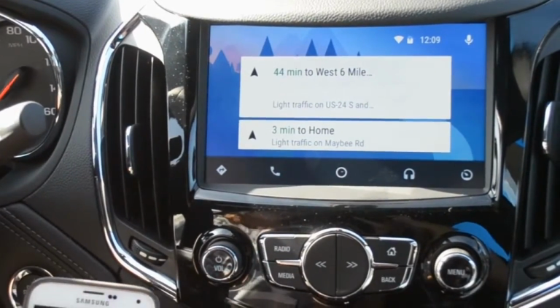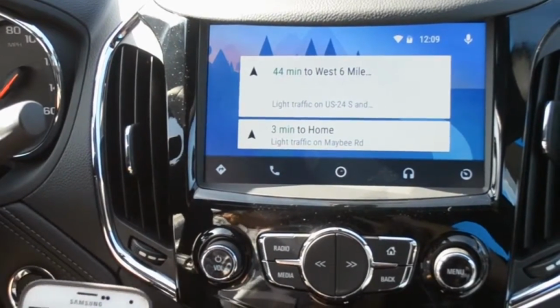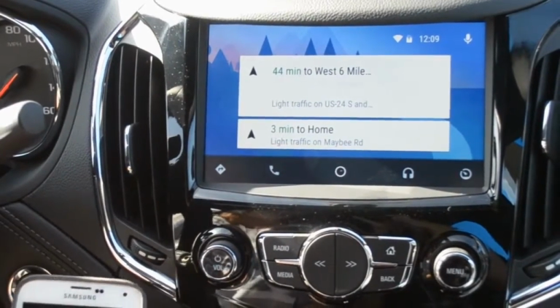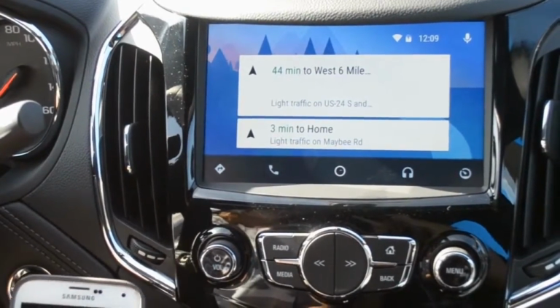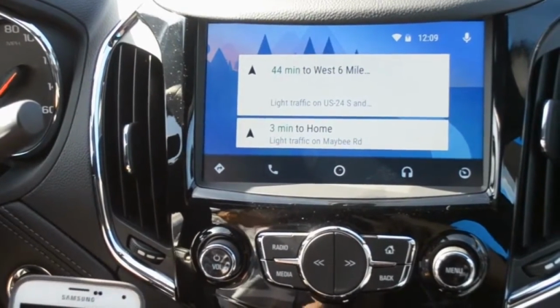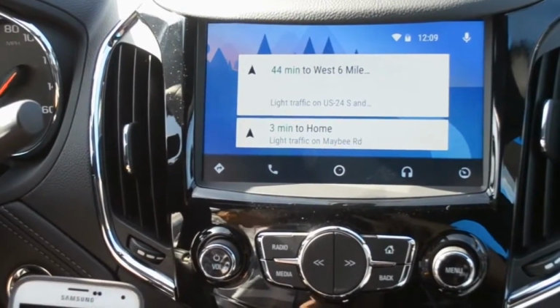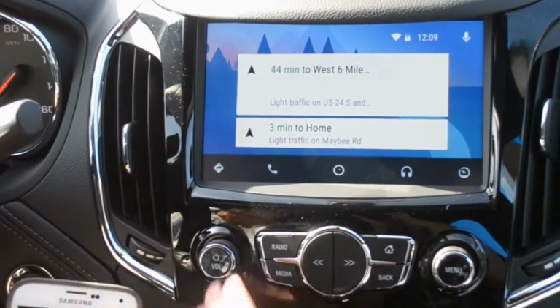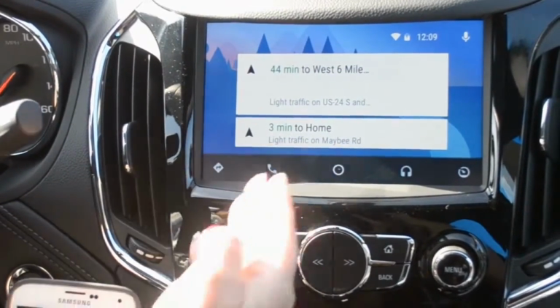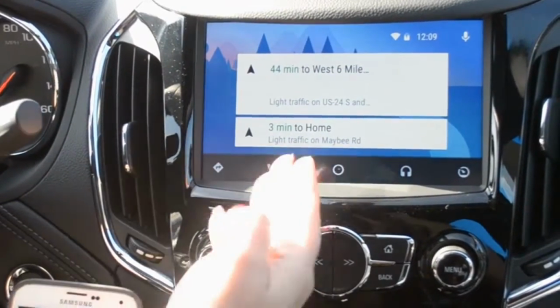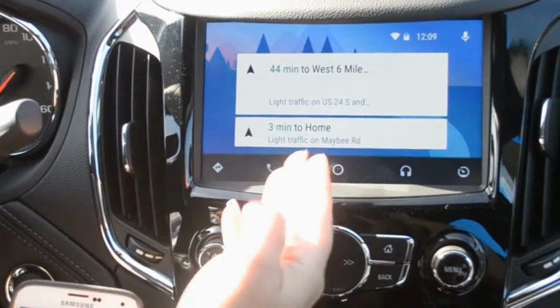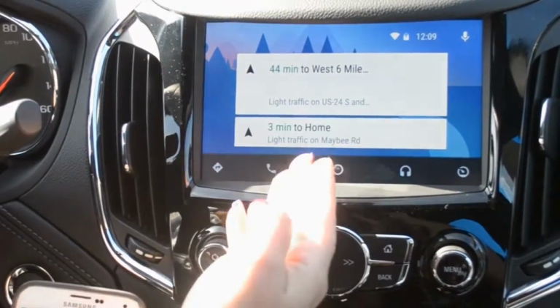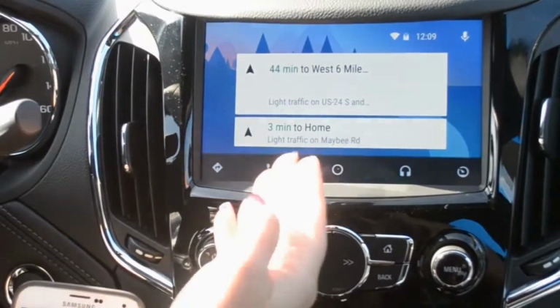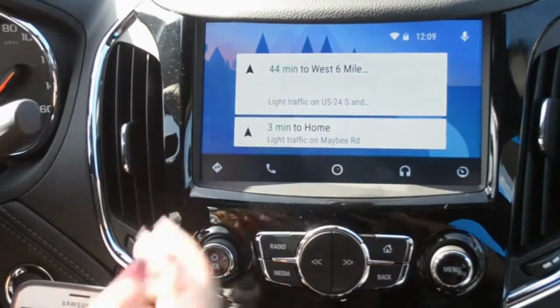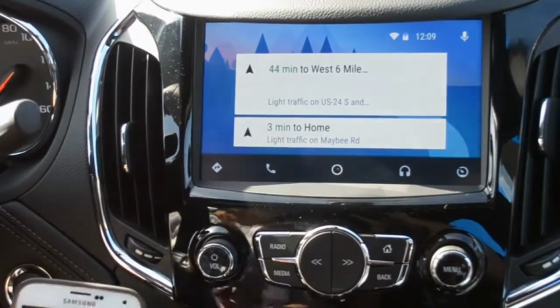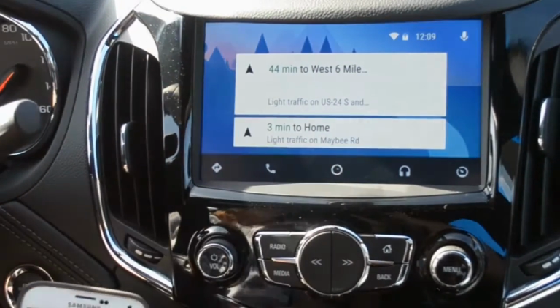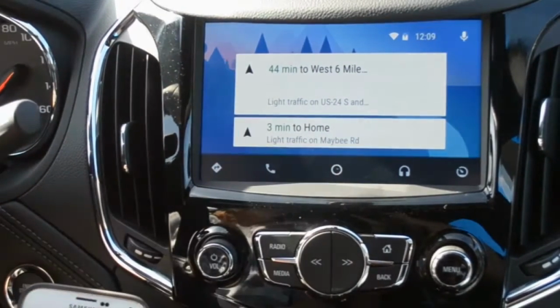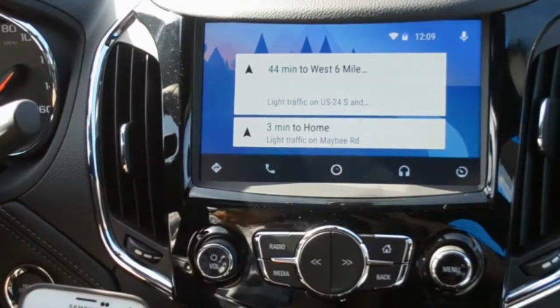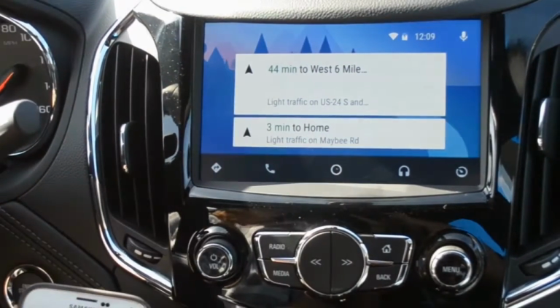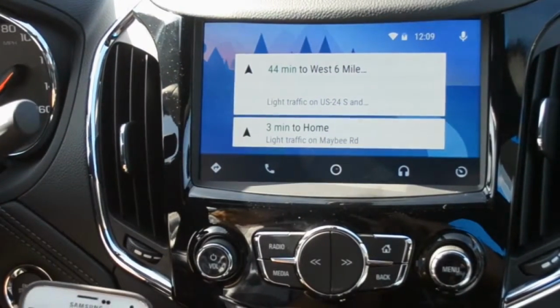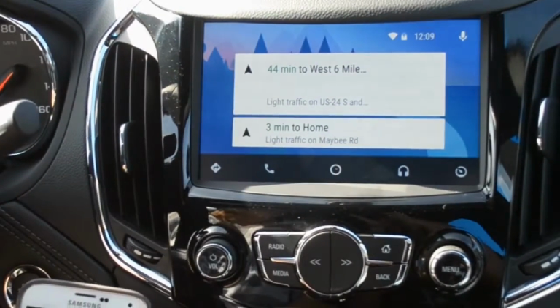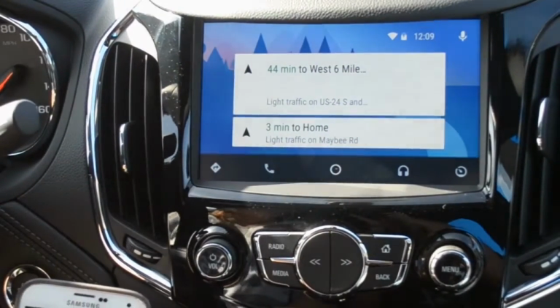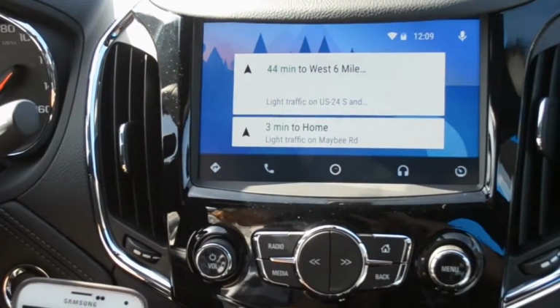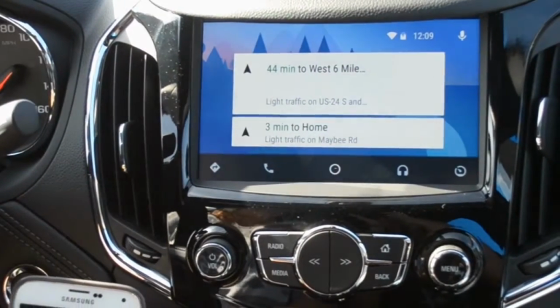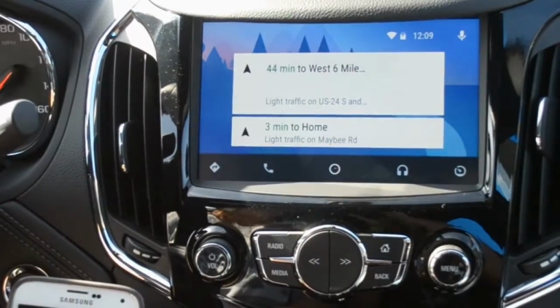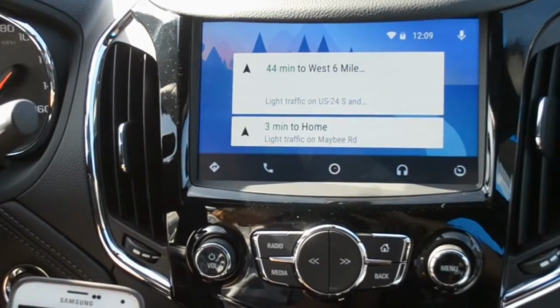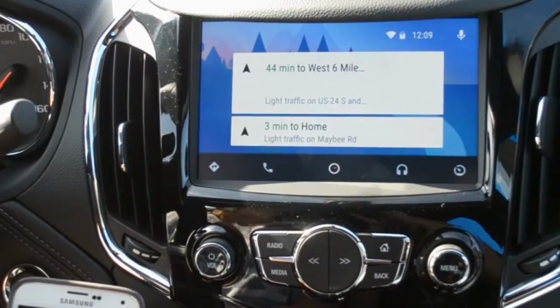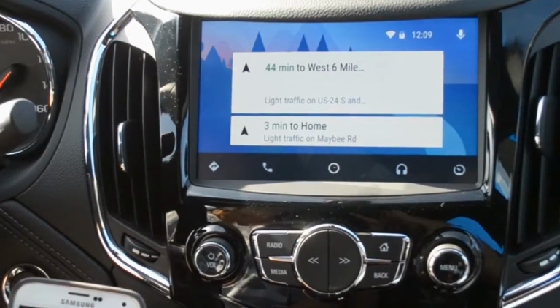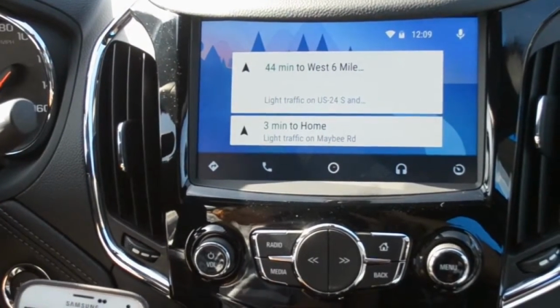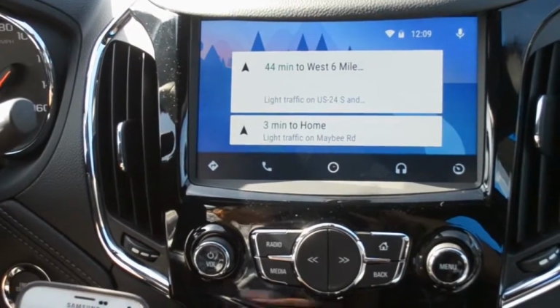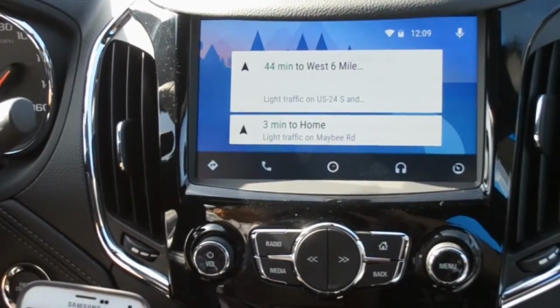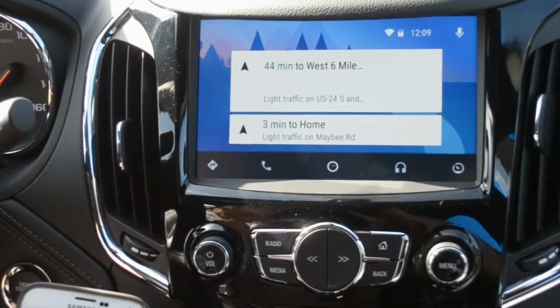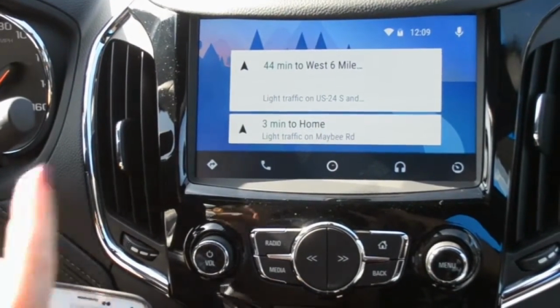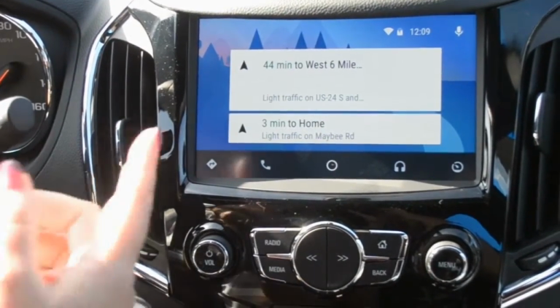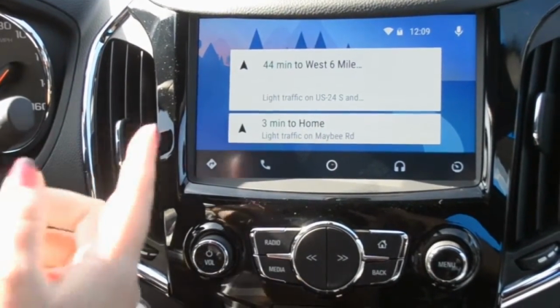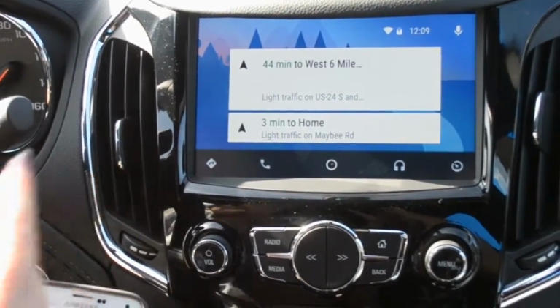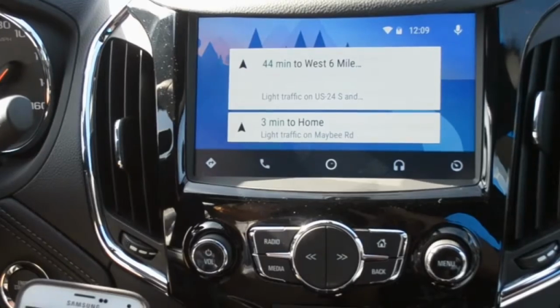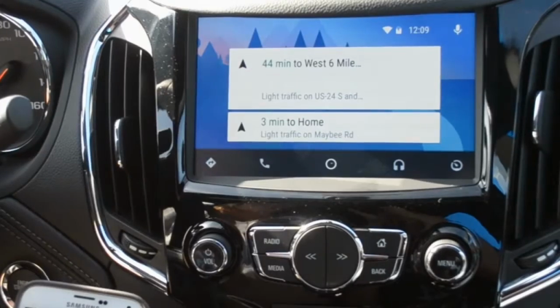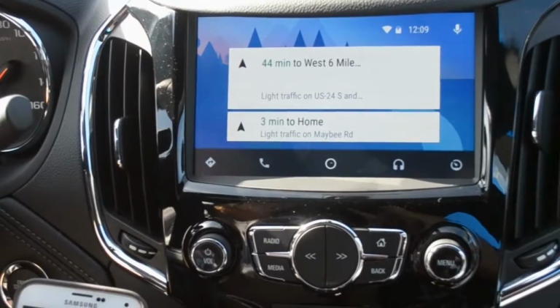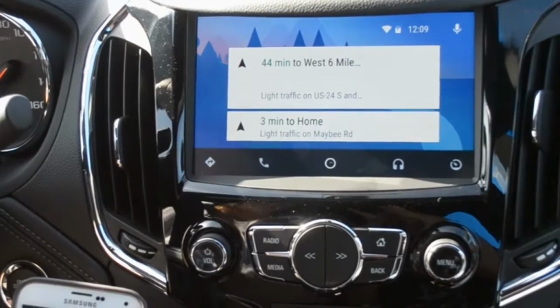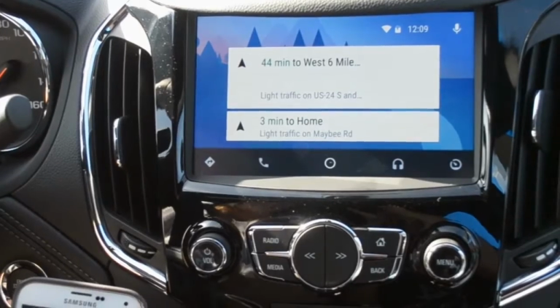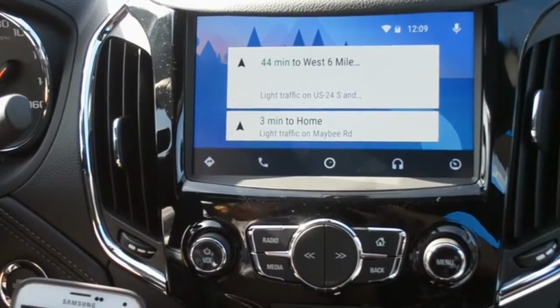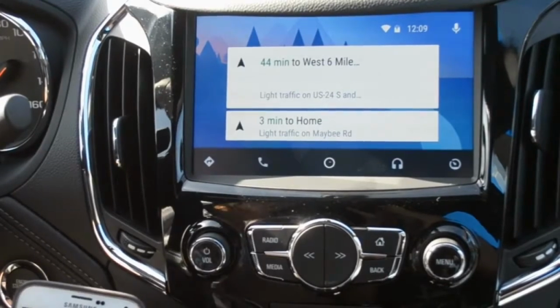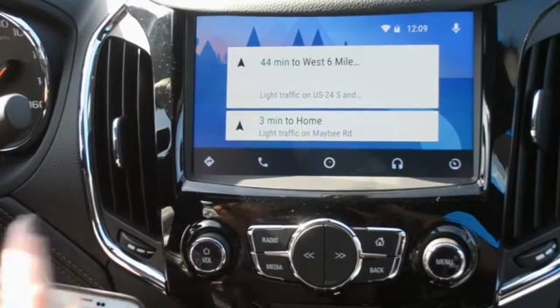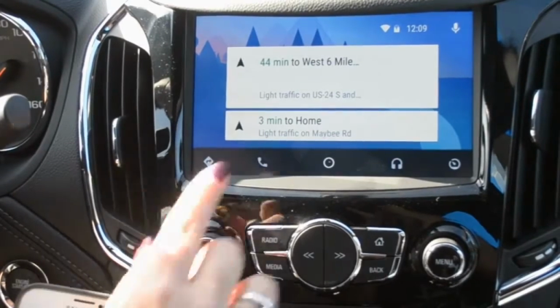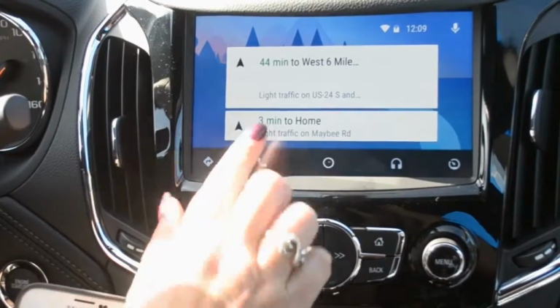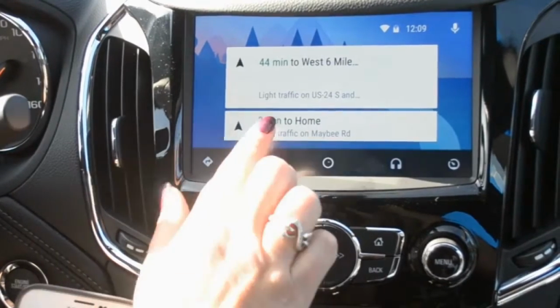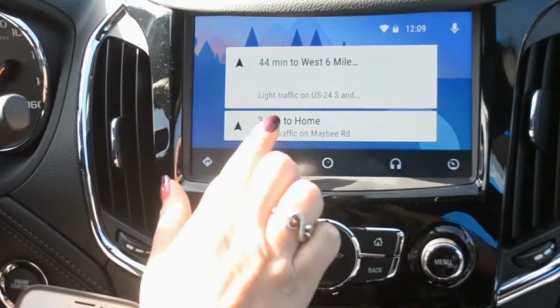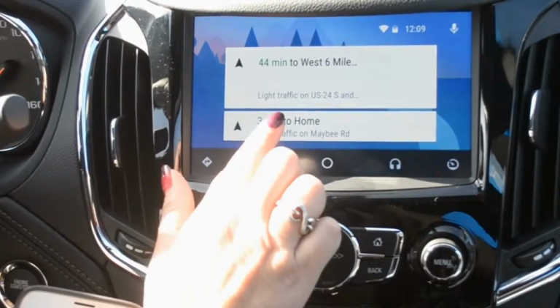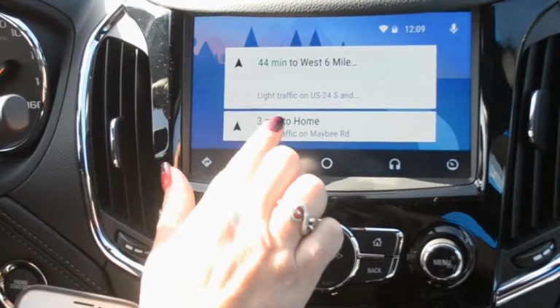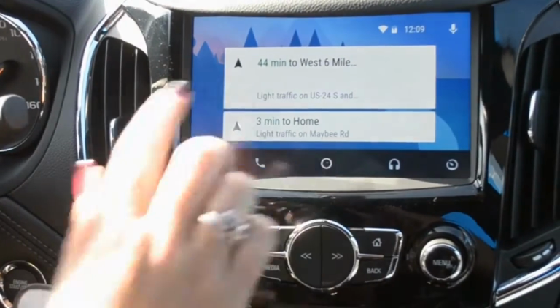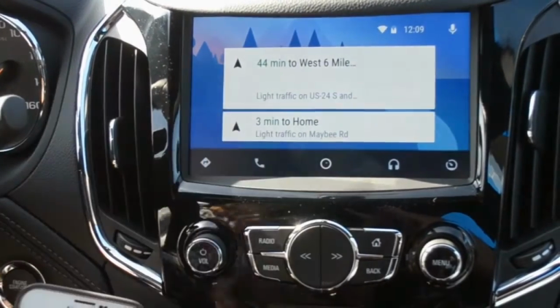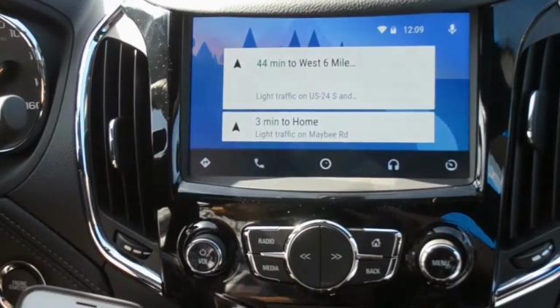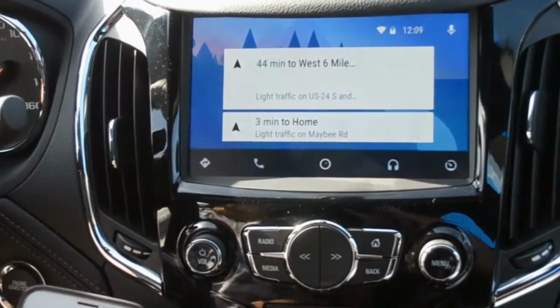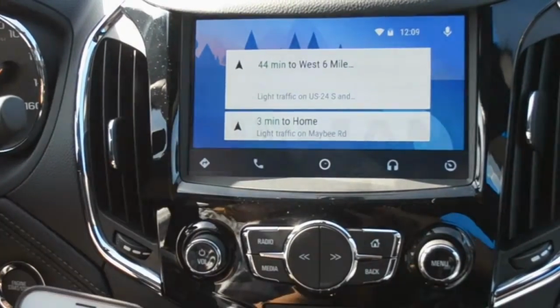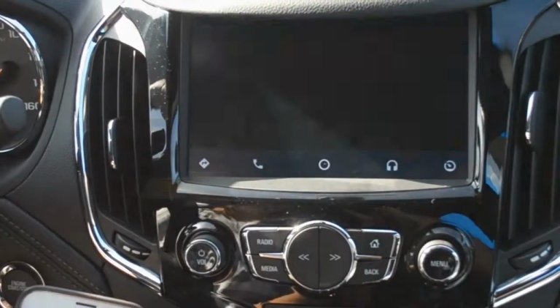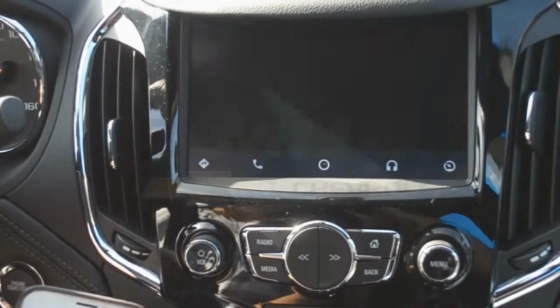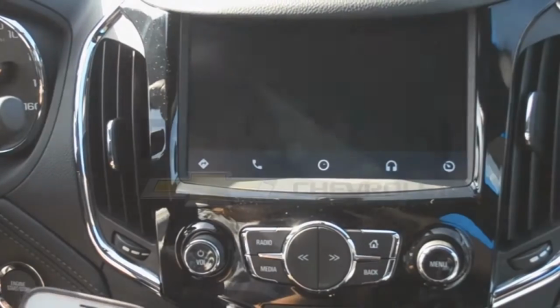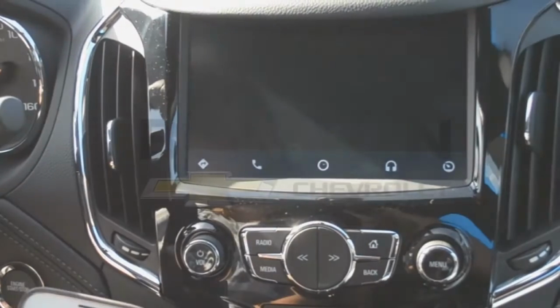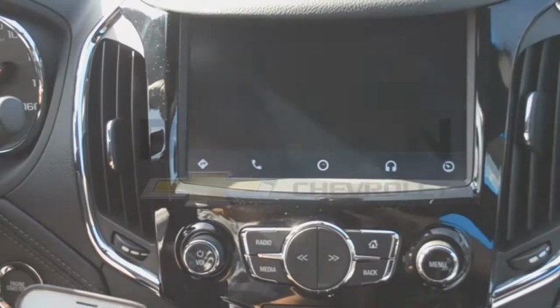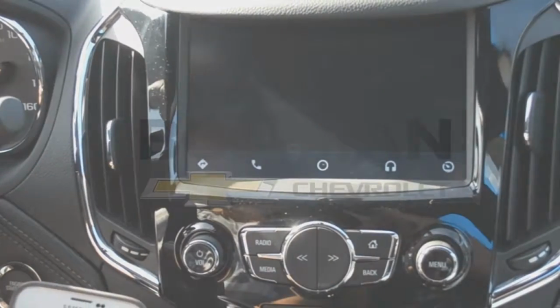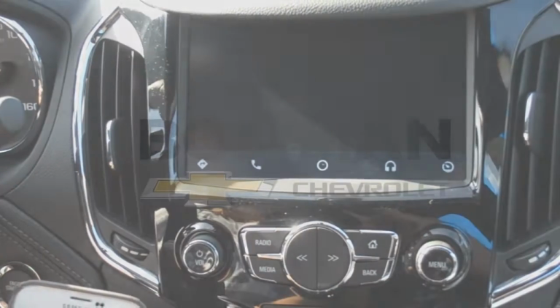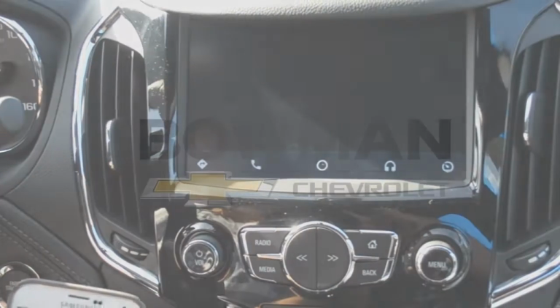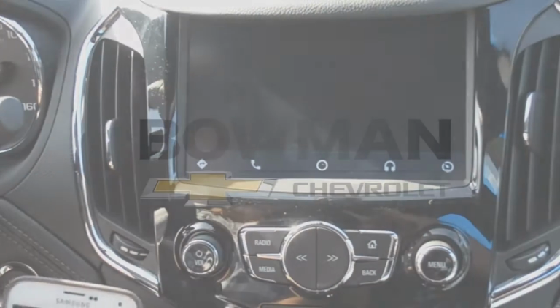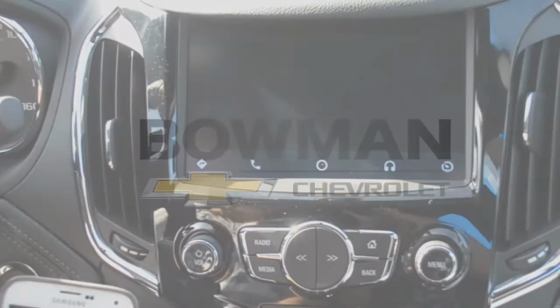Right now it pulled up my Google Maps. It's going to take me home or wherever we want to go — if we just push the button, it will take us there.